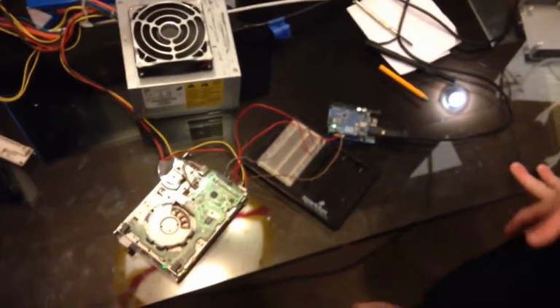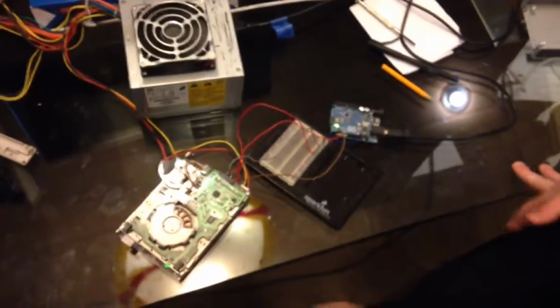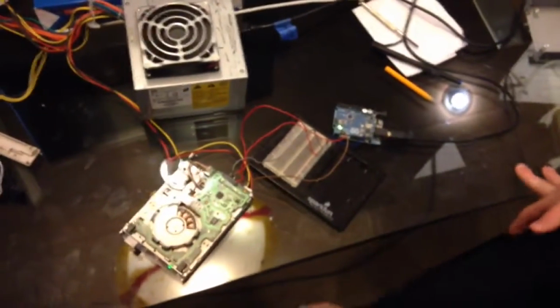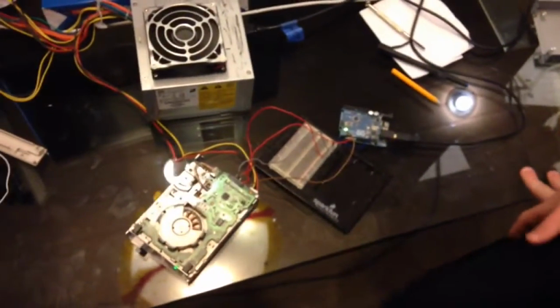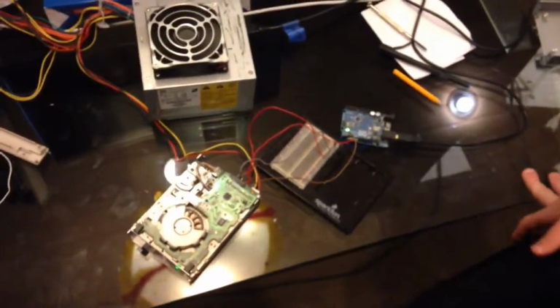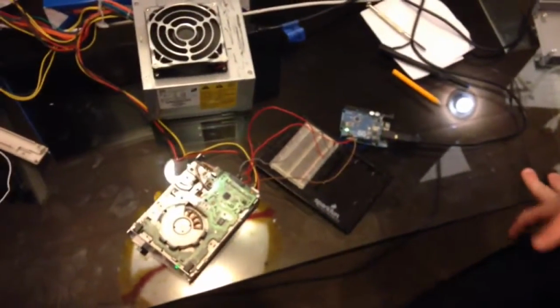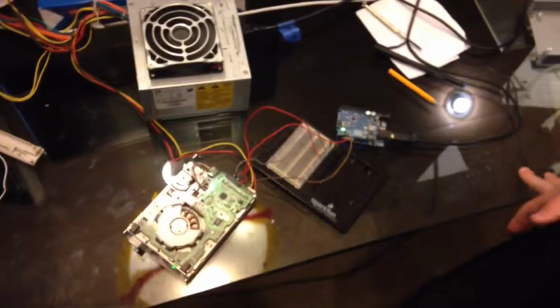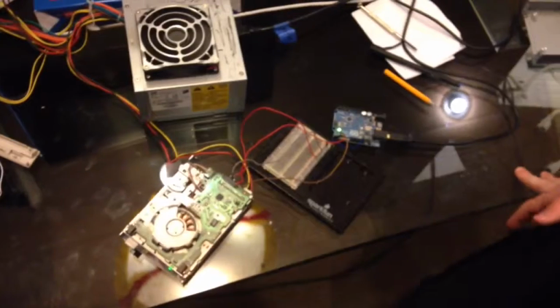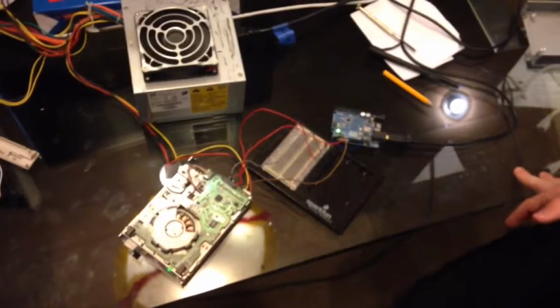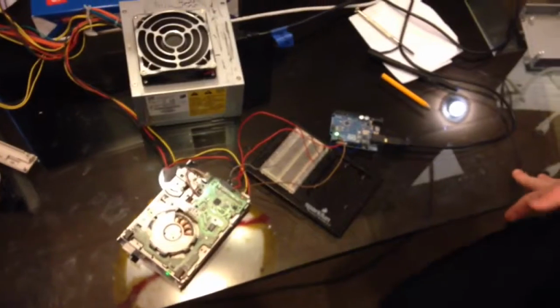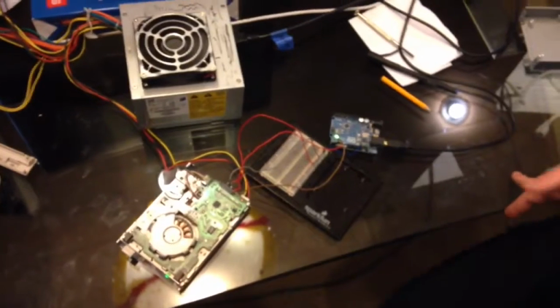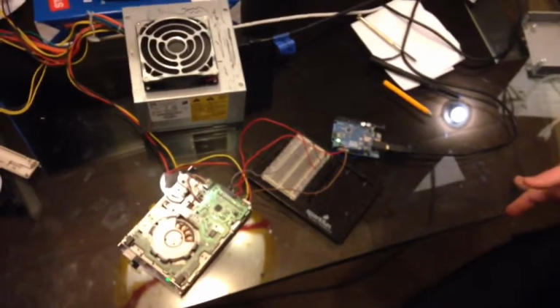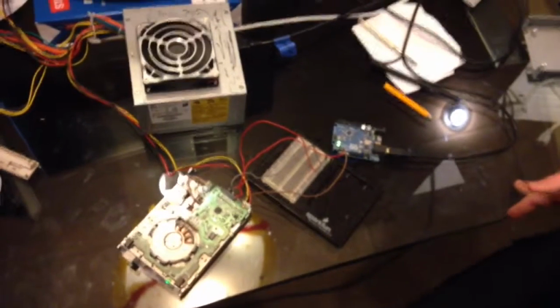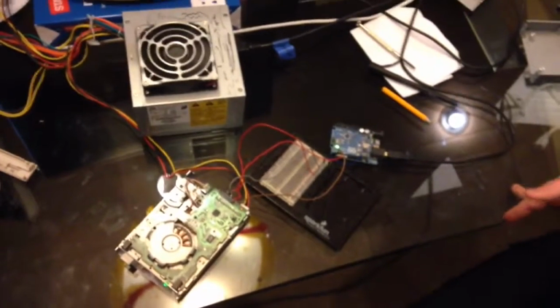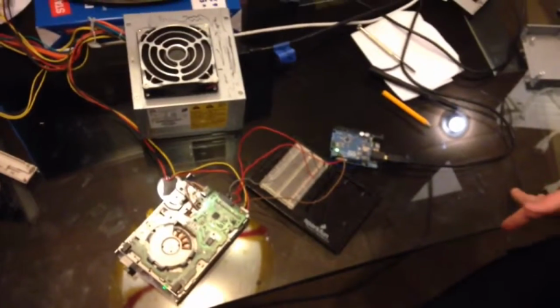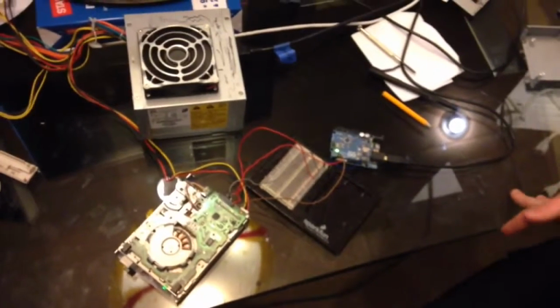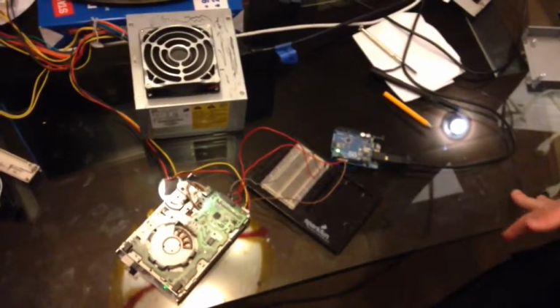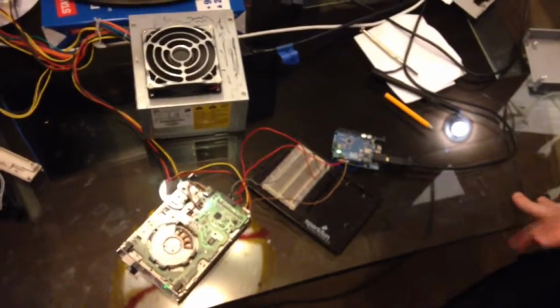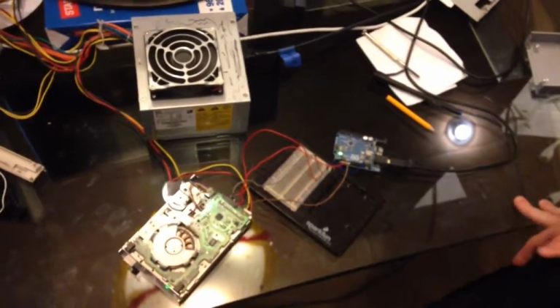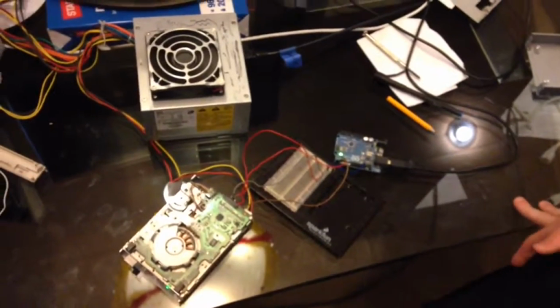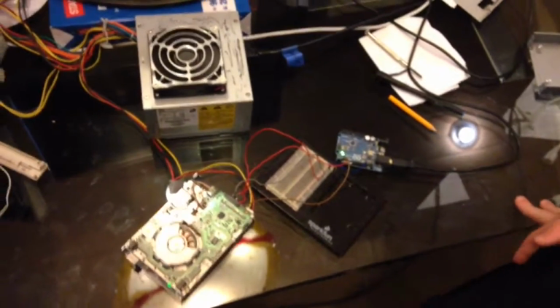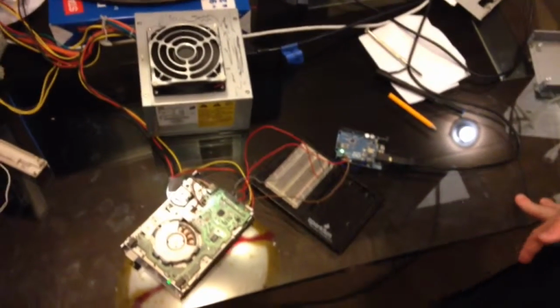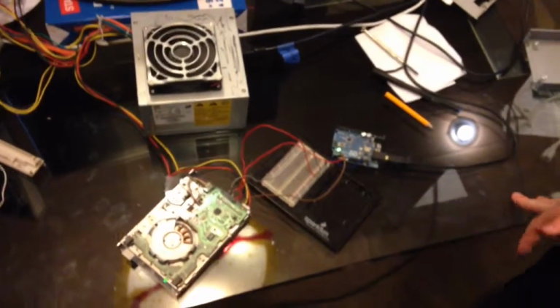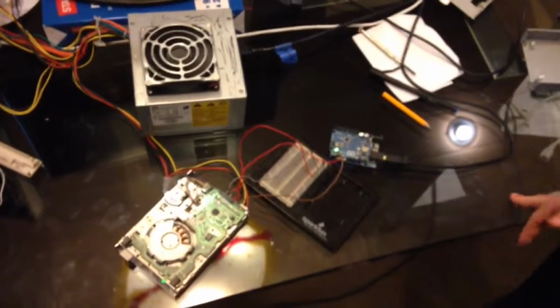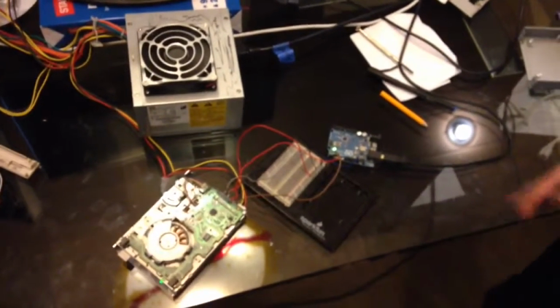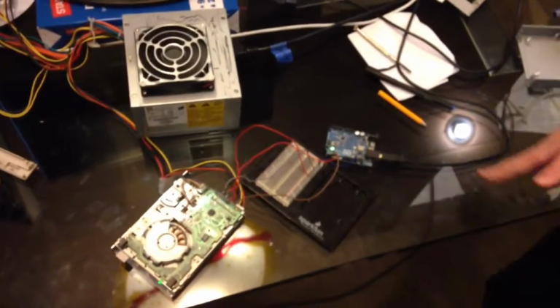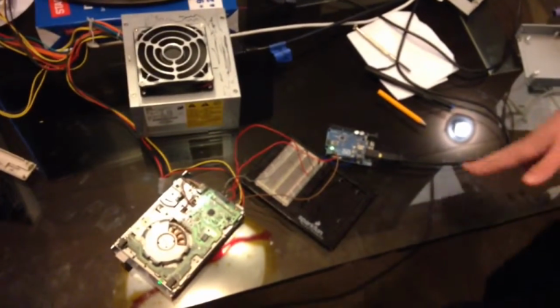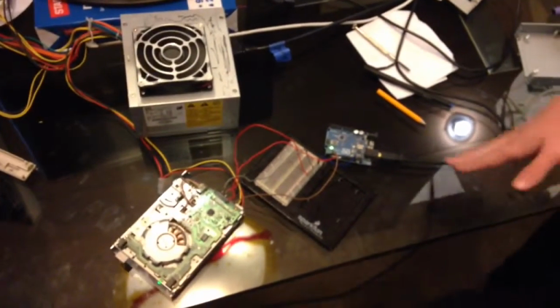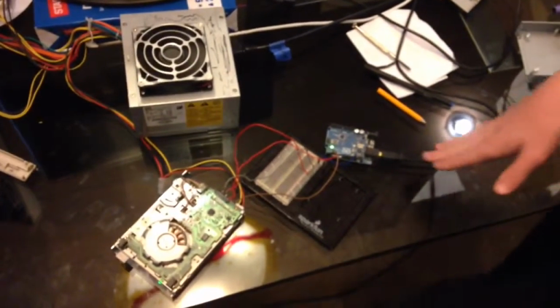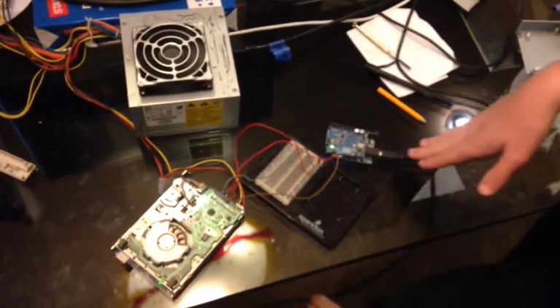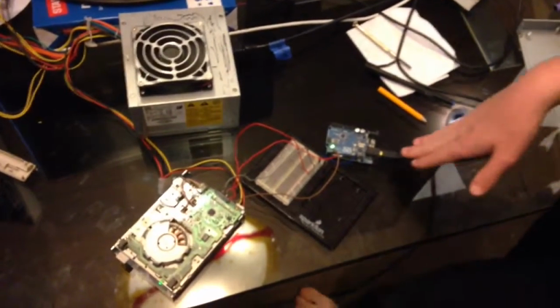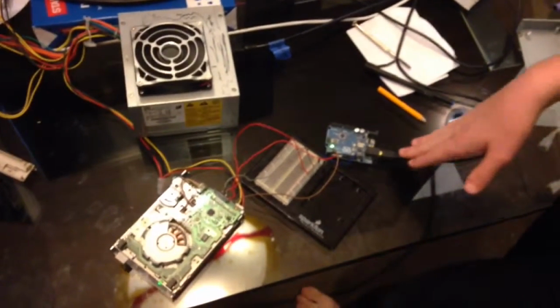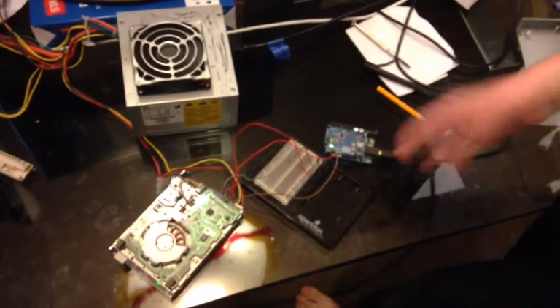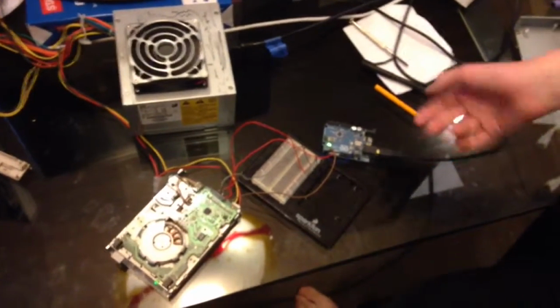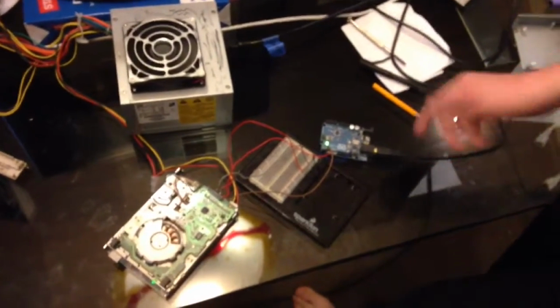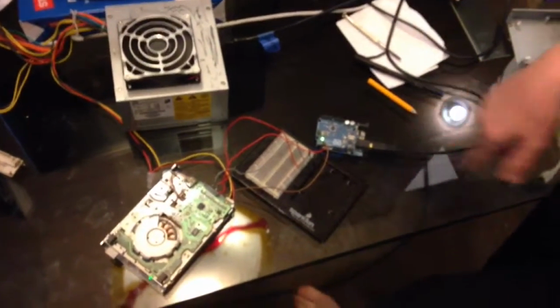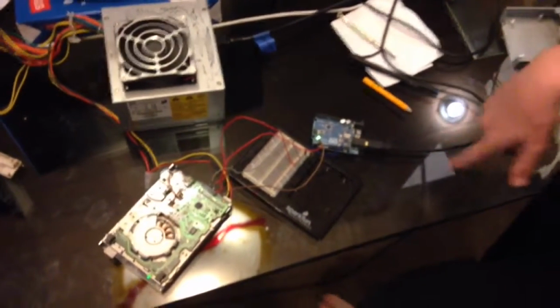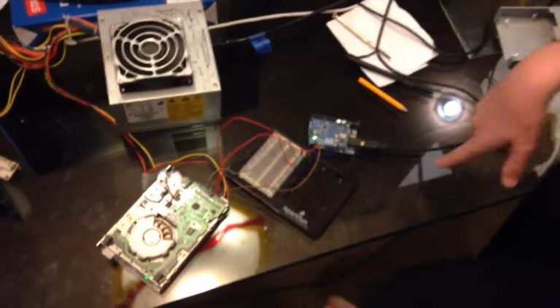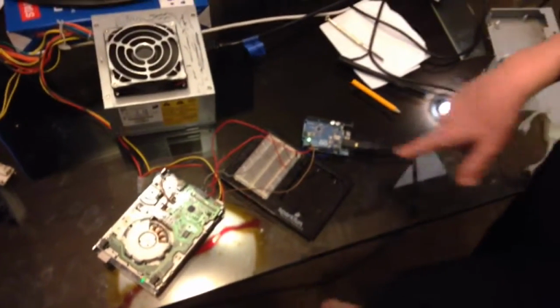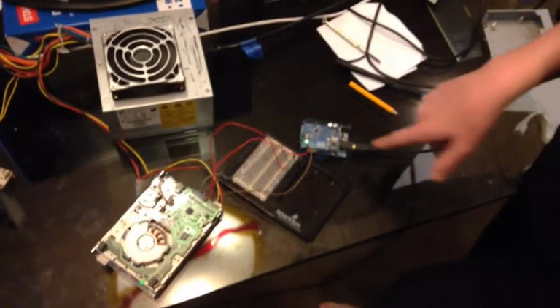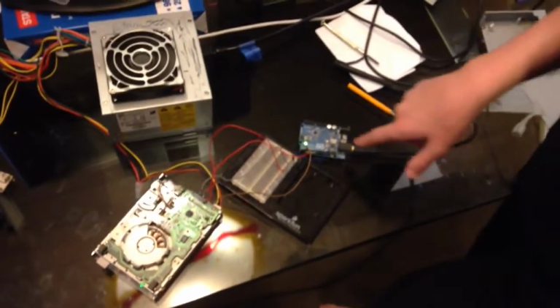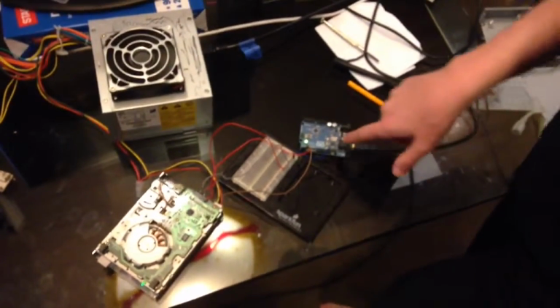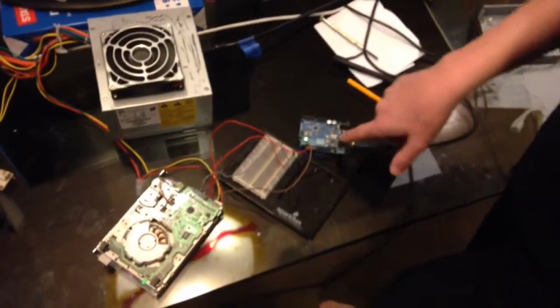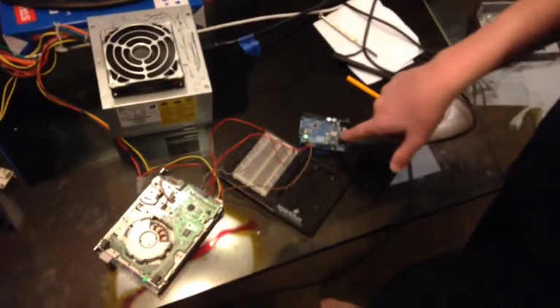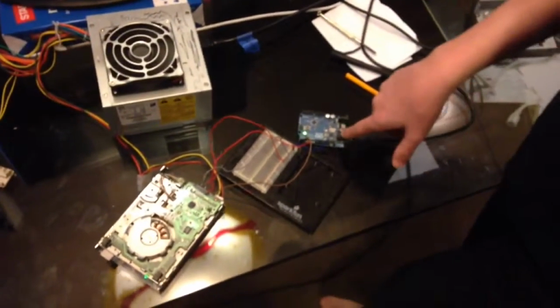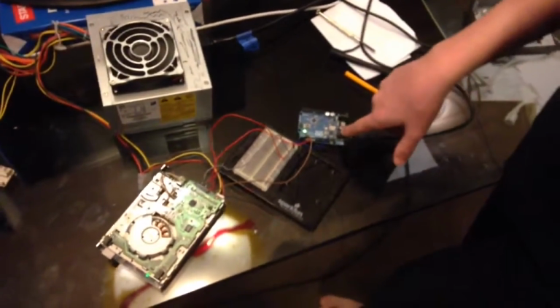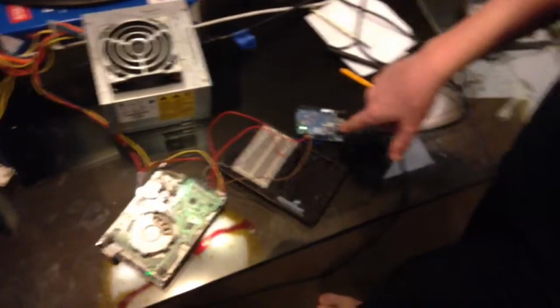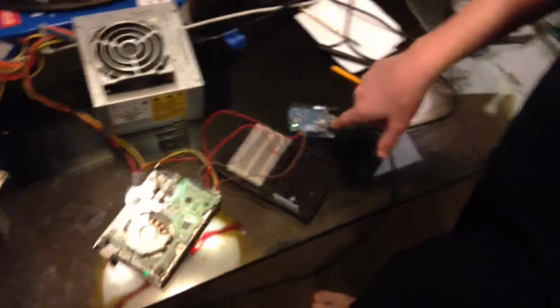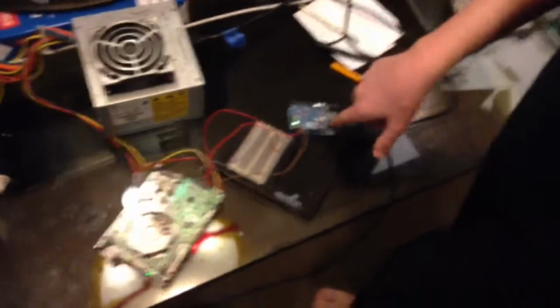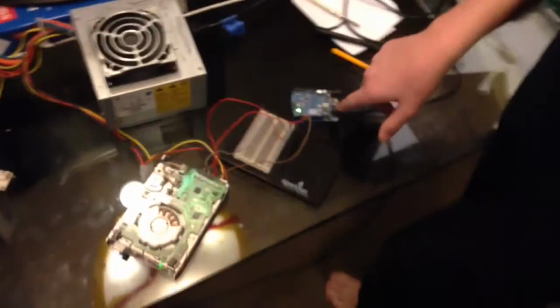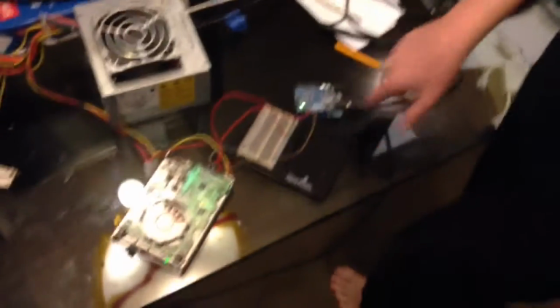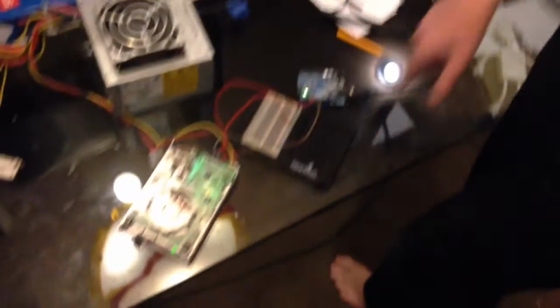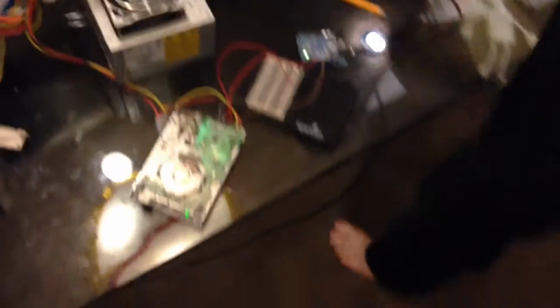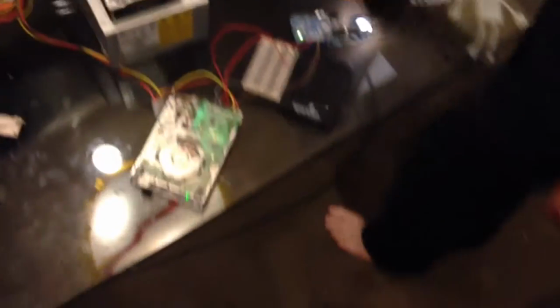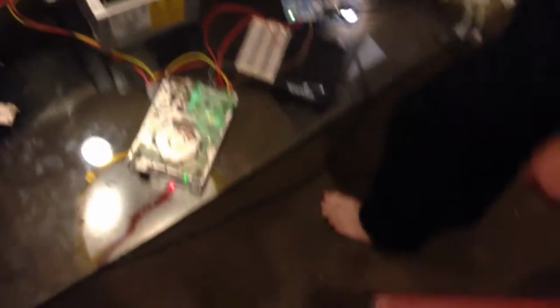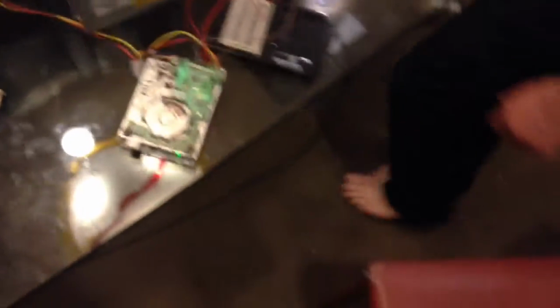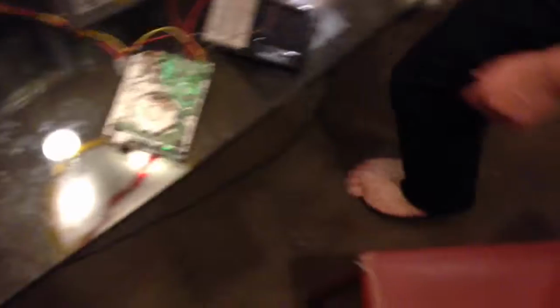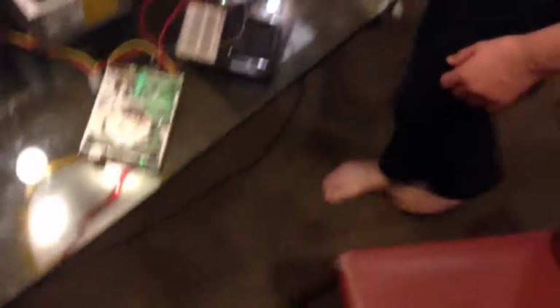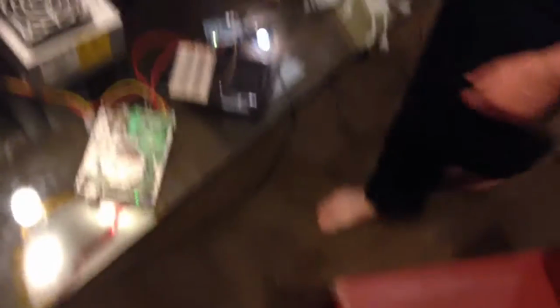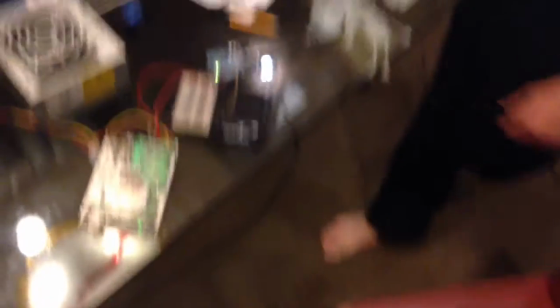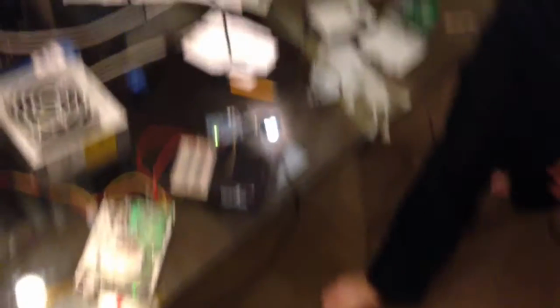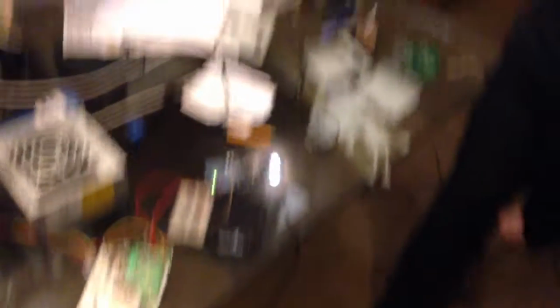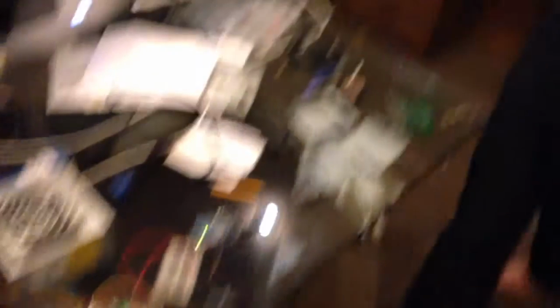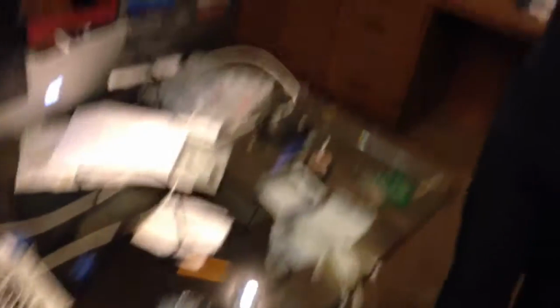Basically what it does — I already kind of explained it — but you use an Arduino and it goes to my computer.